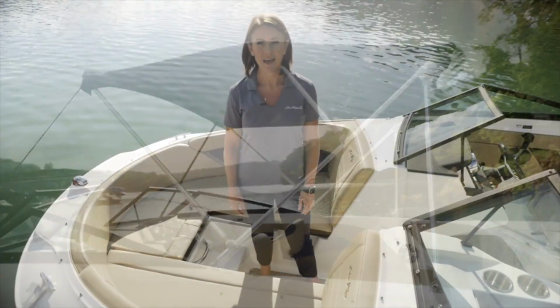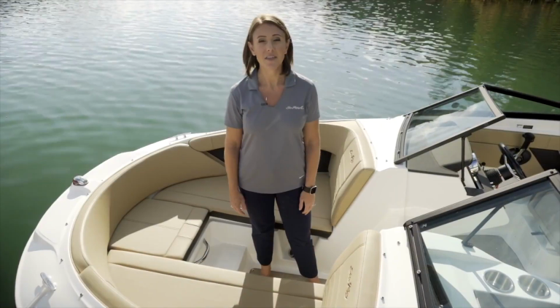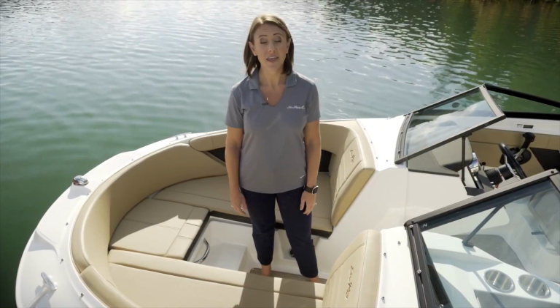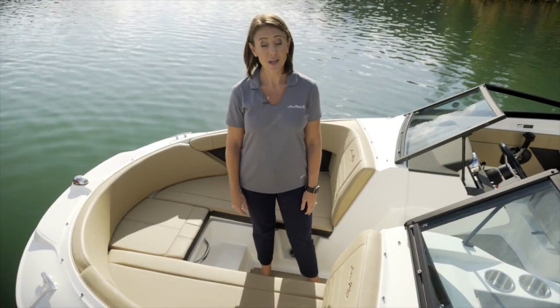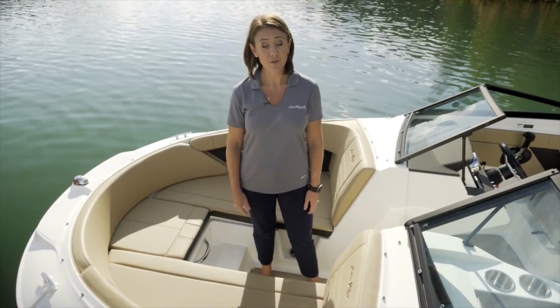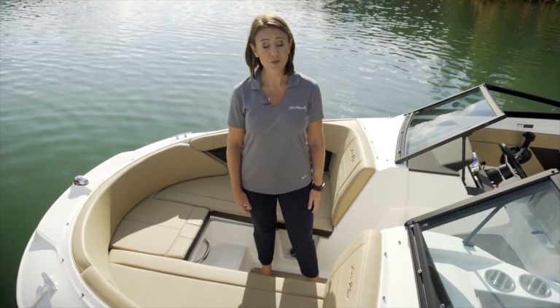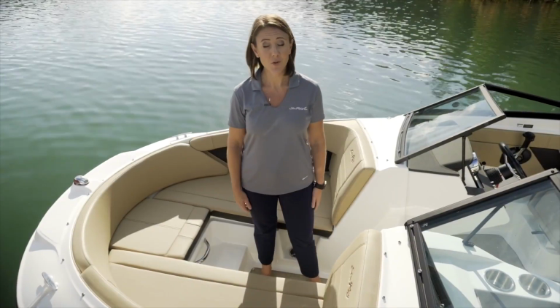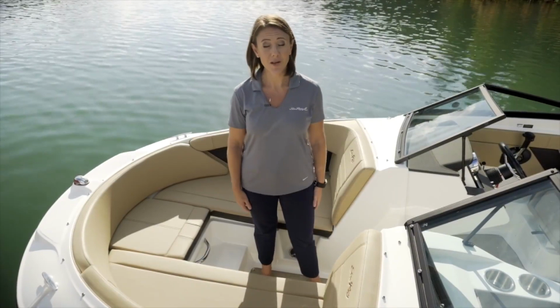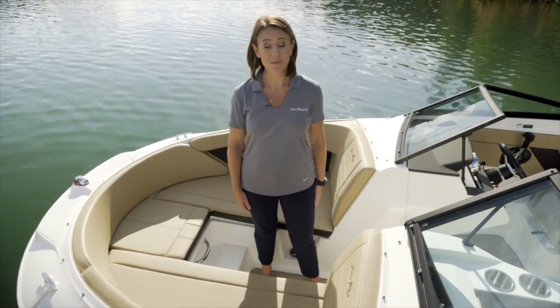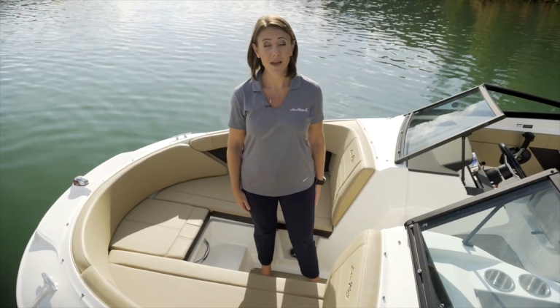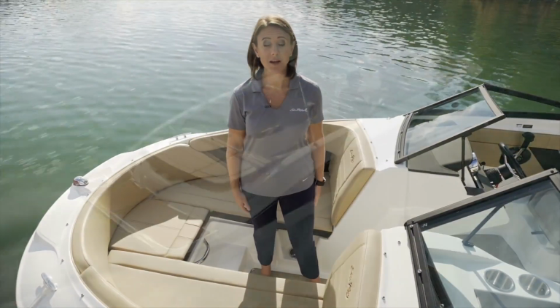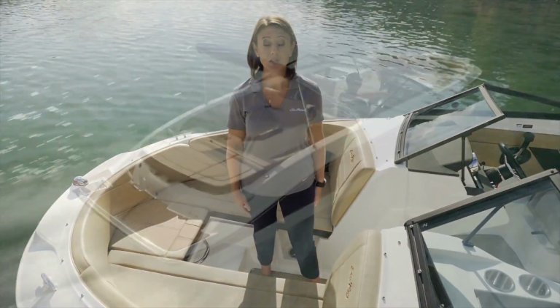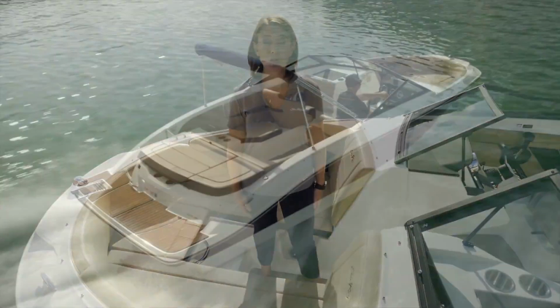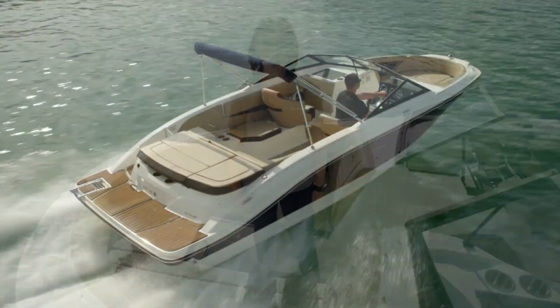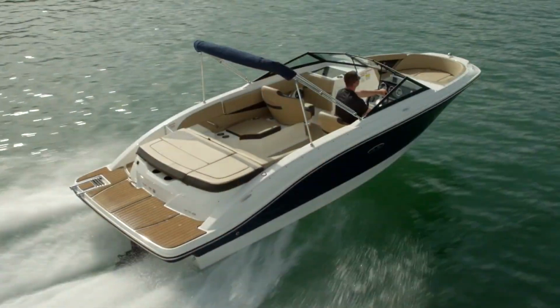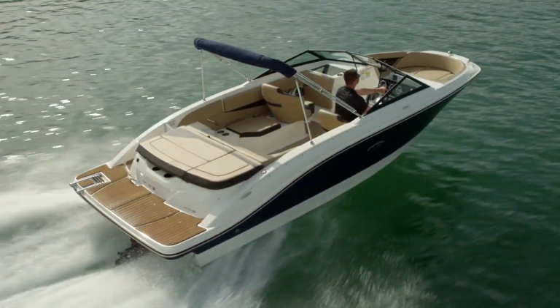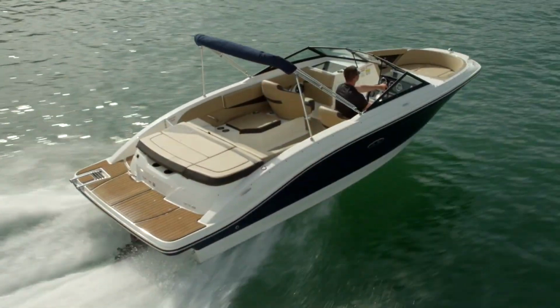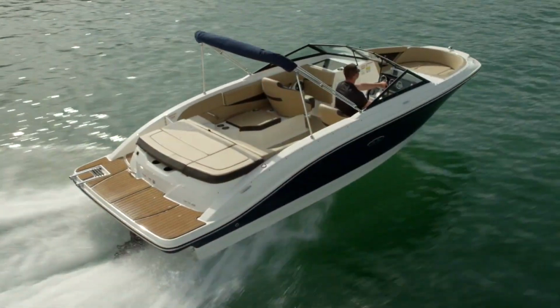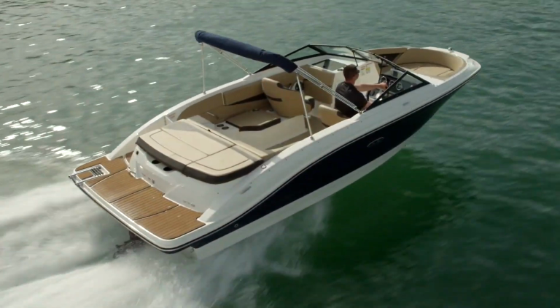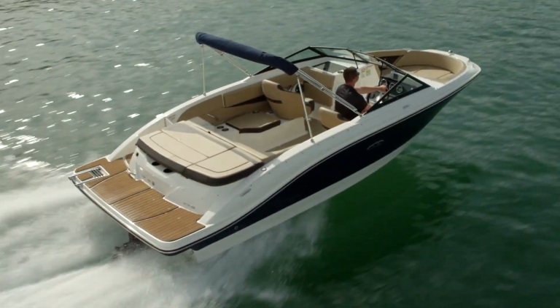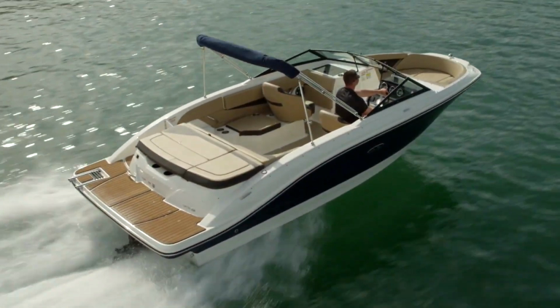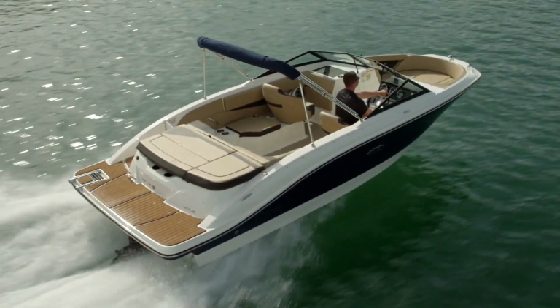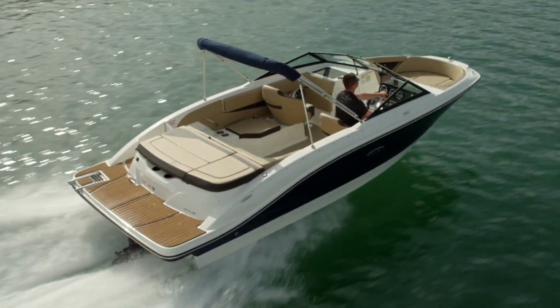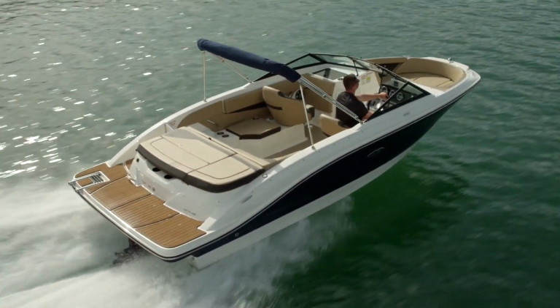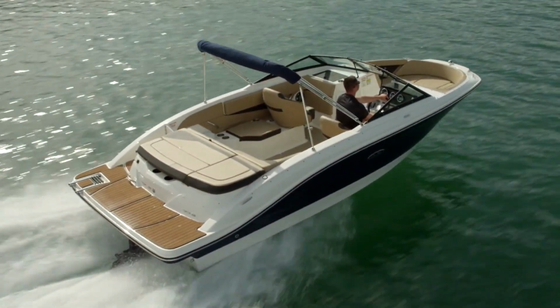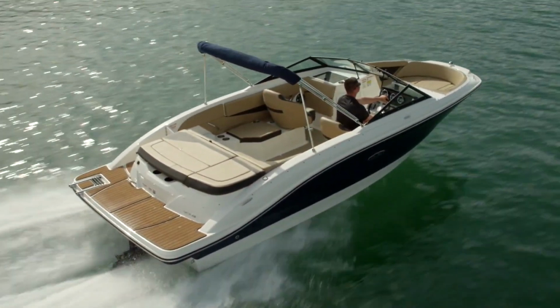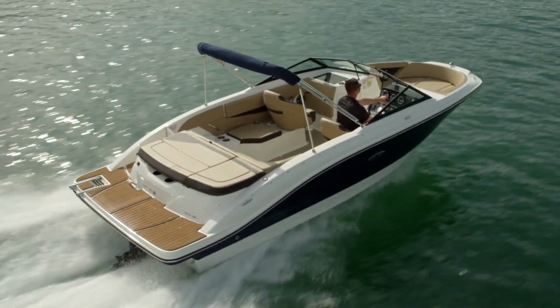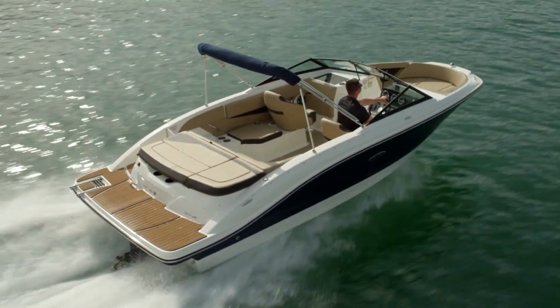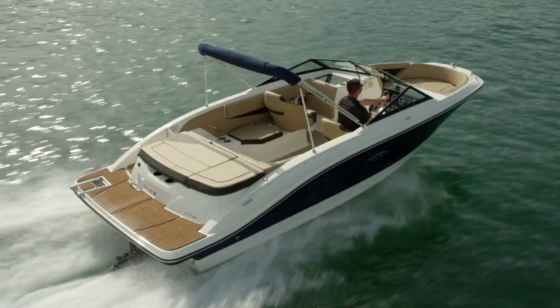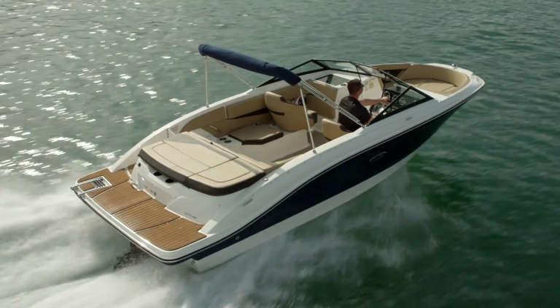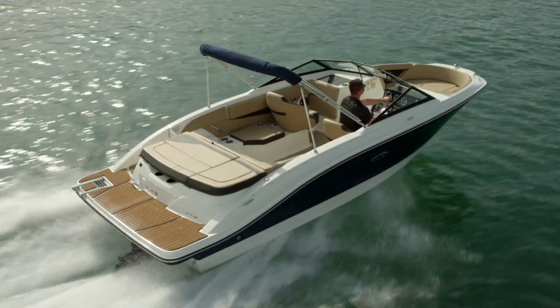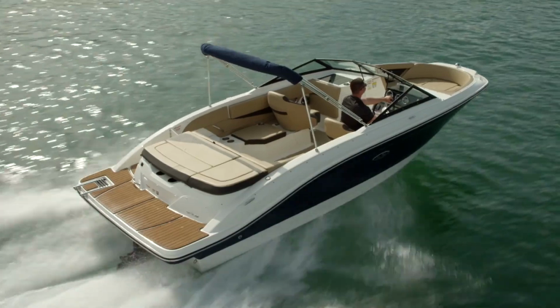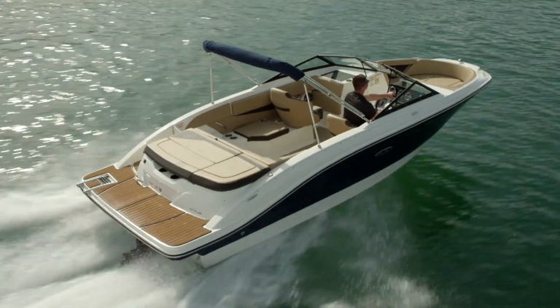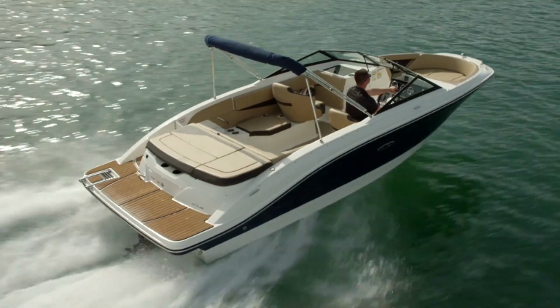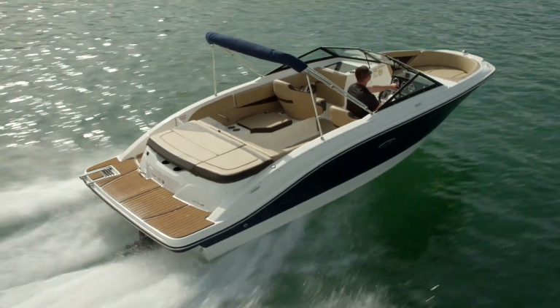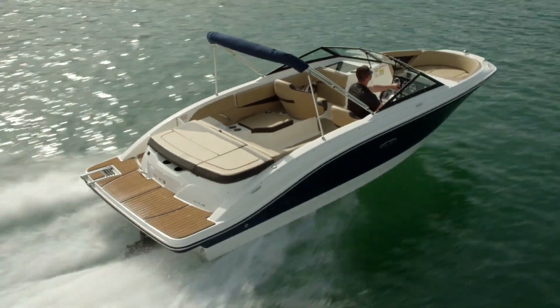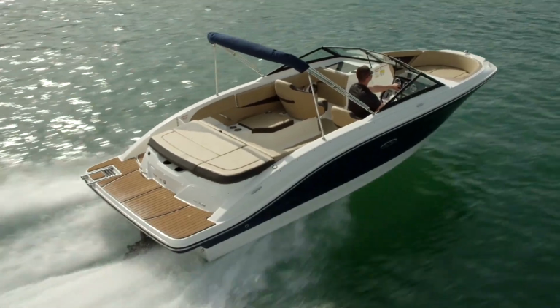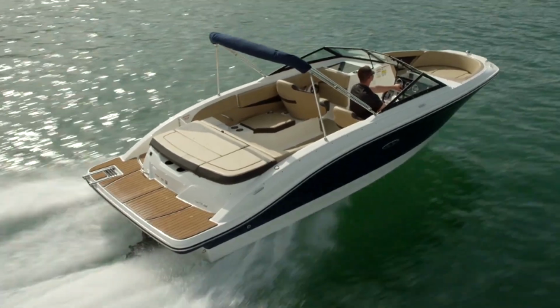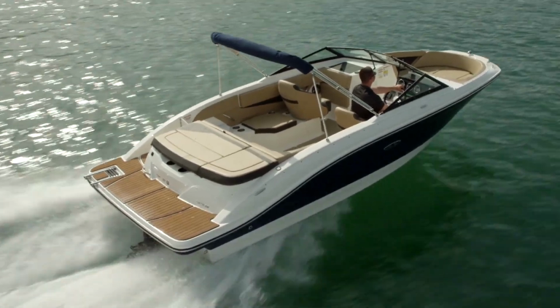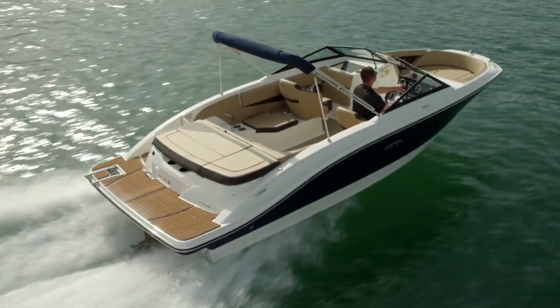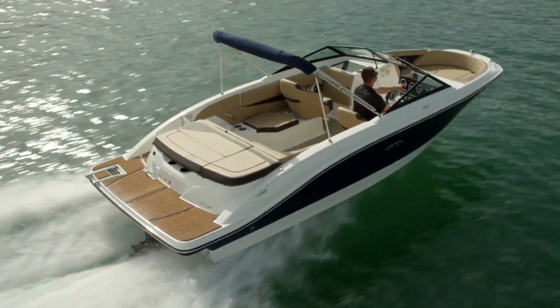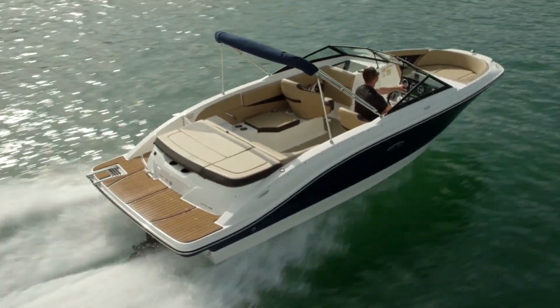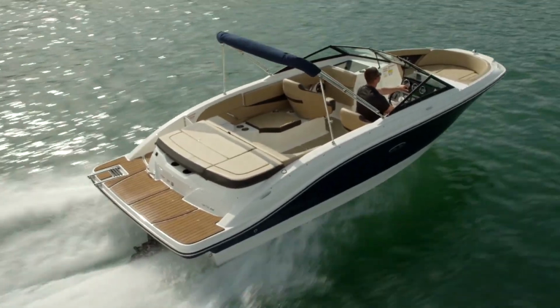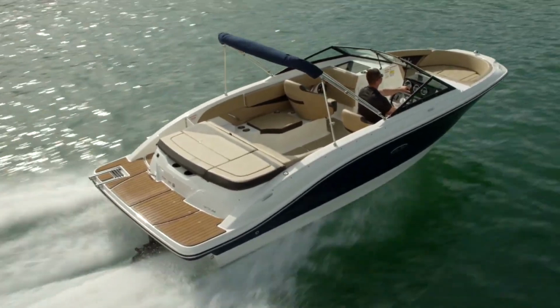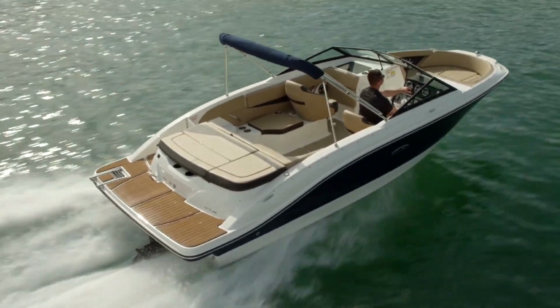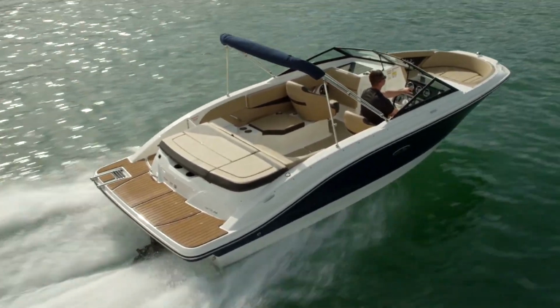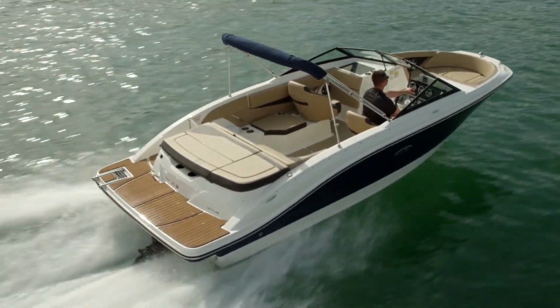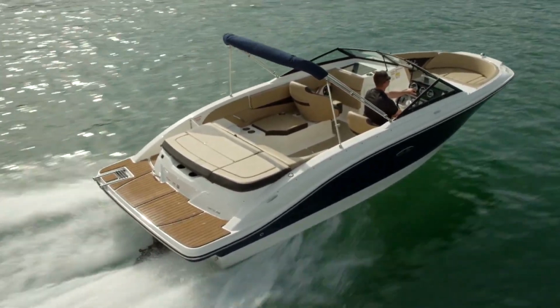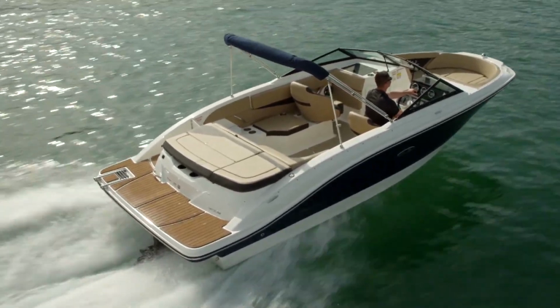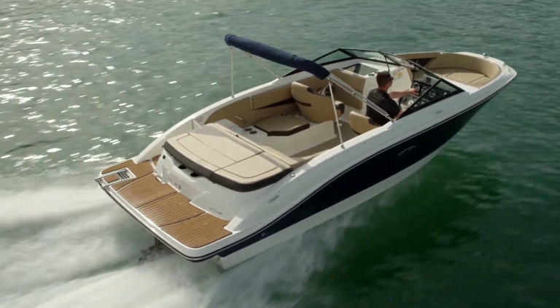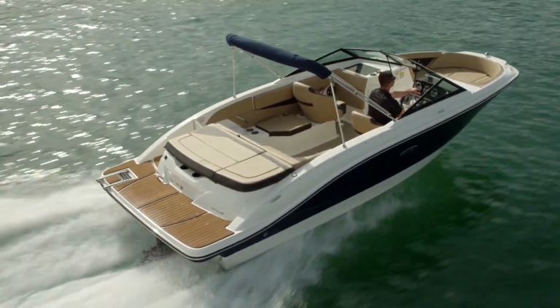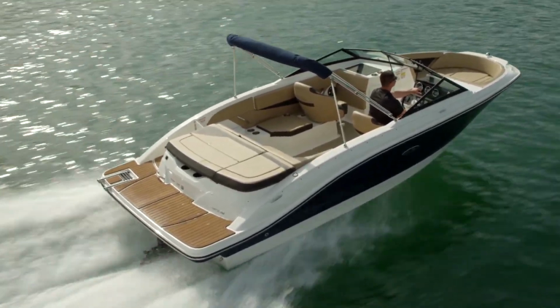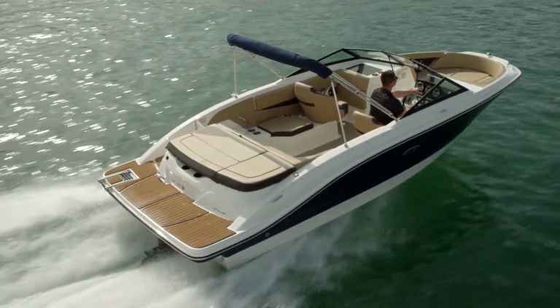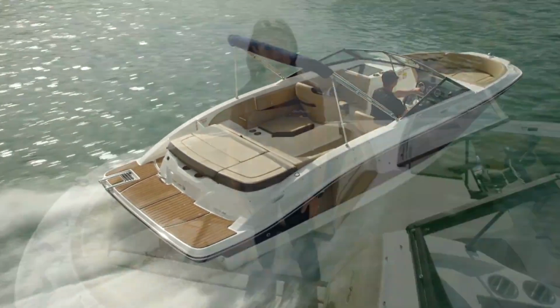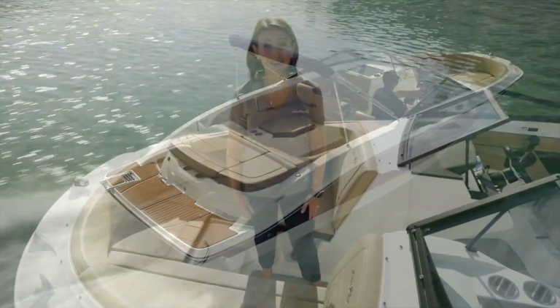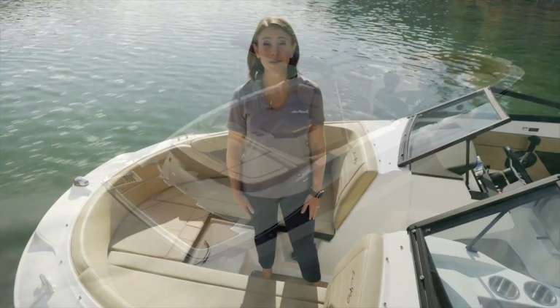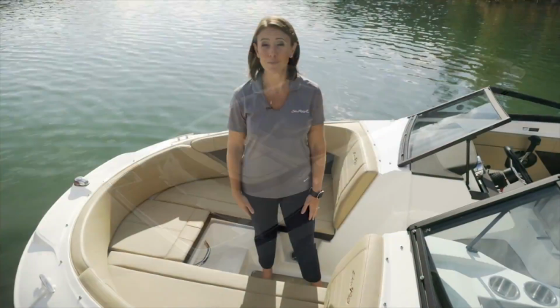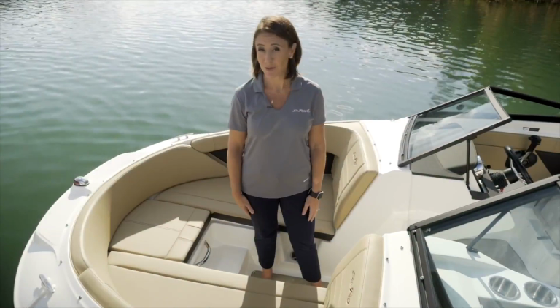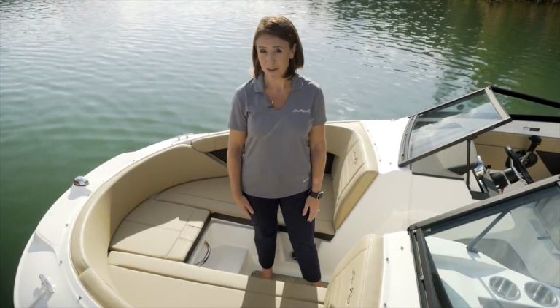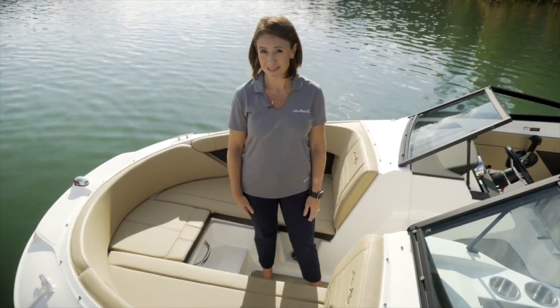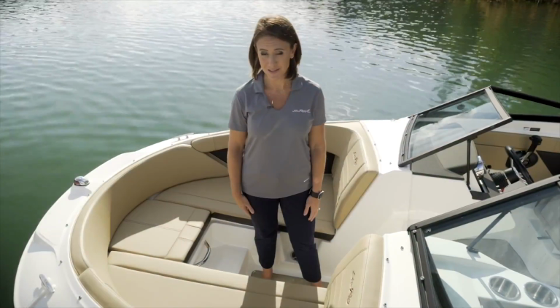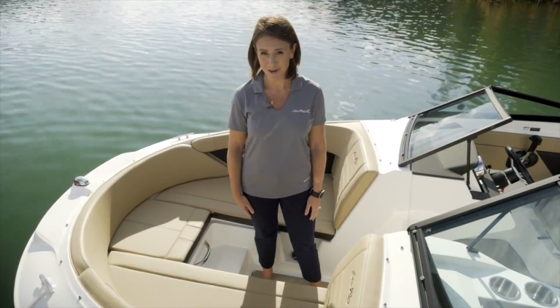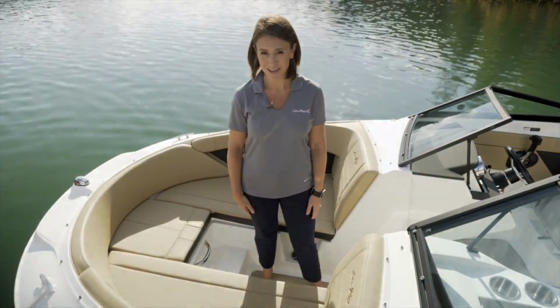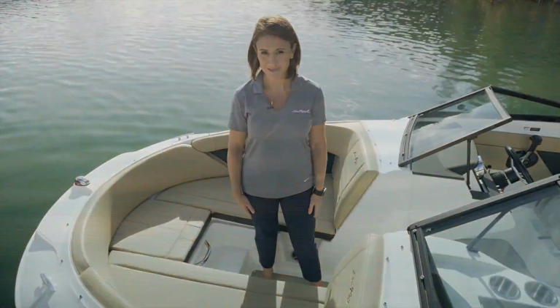Thank you for joining me on a tour of the SPX 210 from Sea Ray. To design yours, visit SeaRay.com and click 'Build My Sea Ray.'